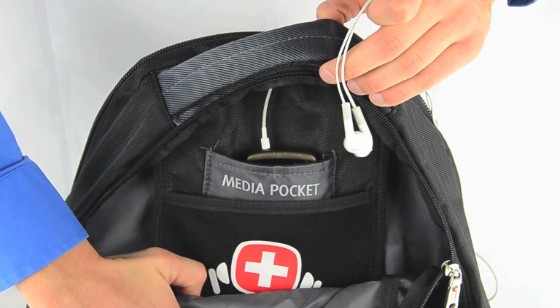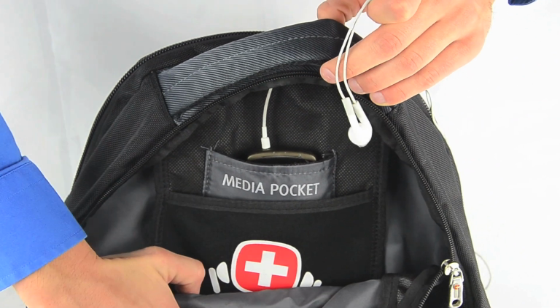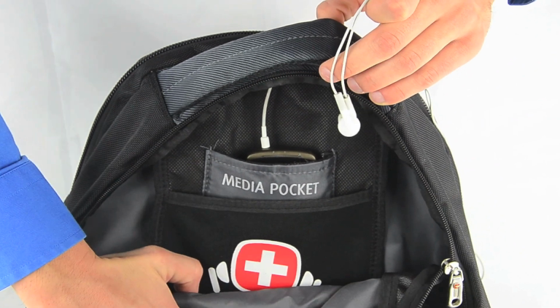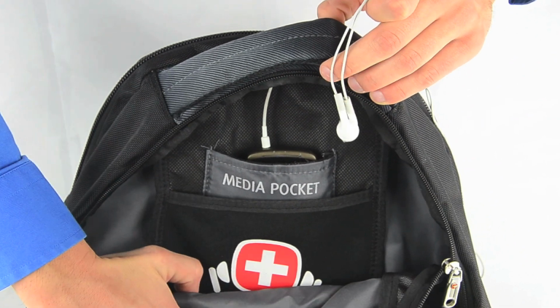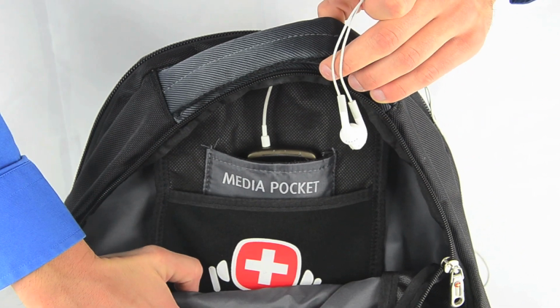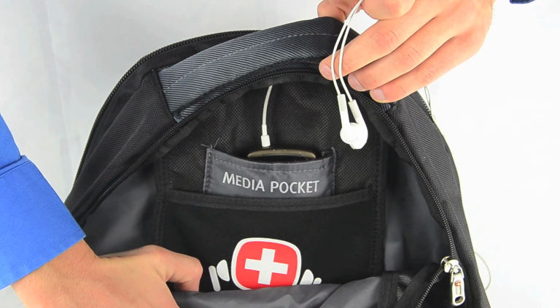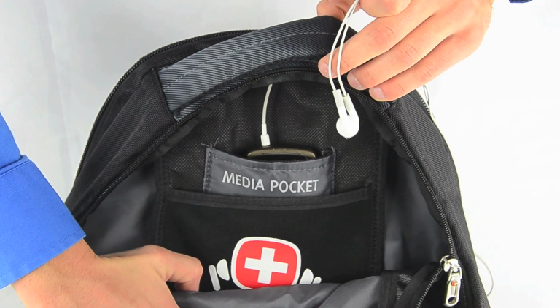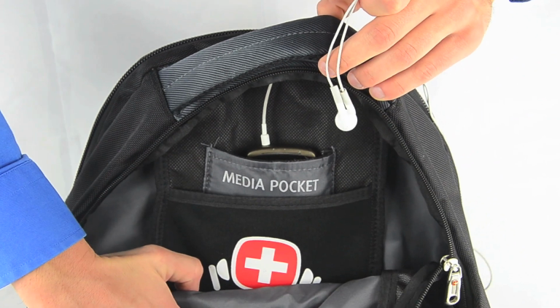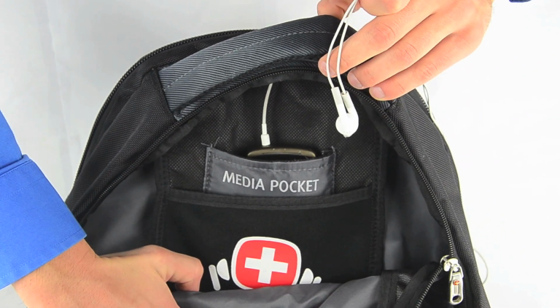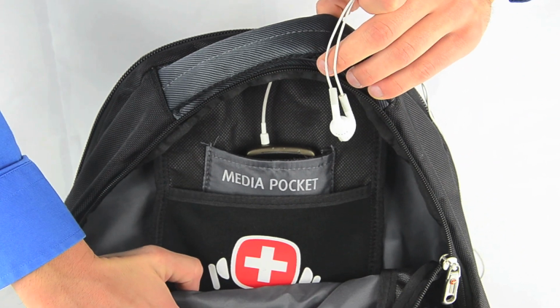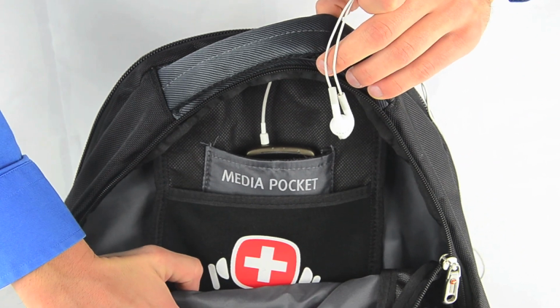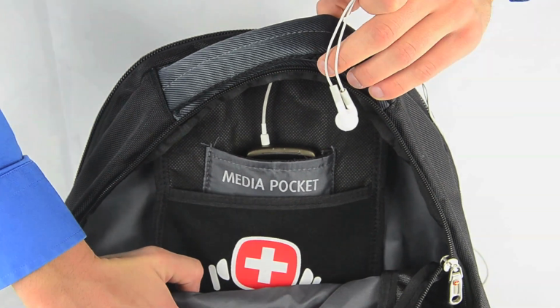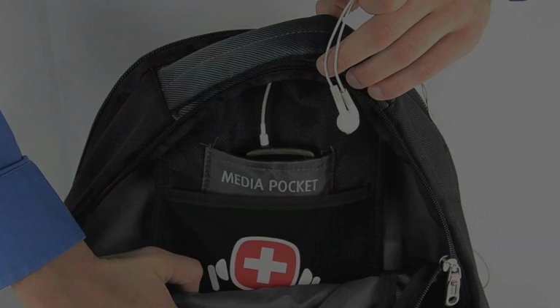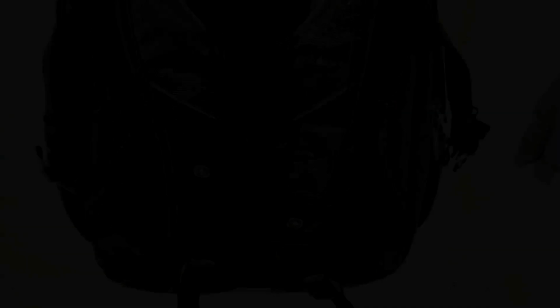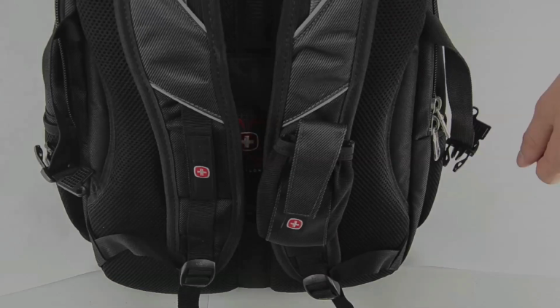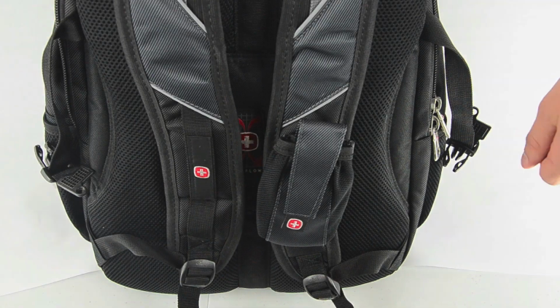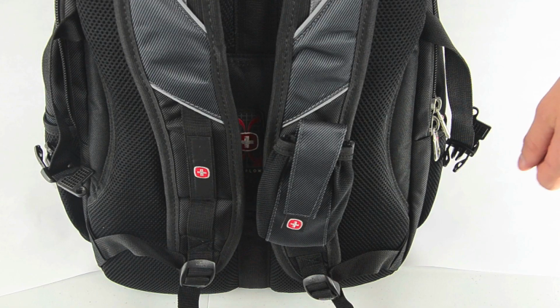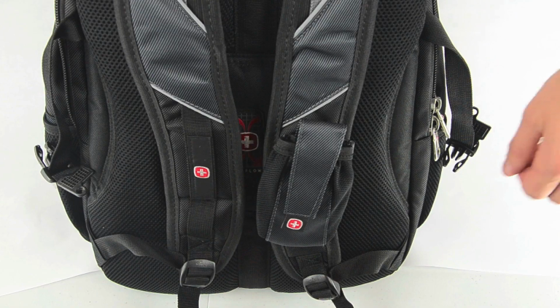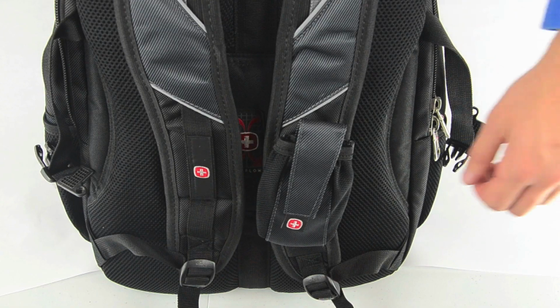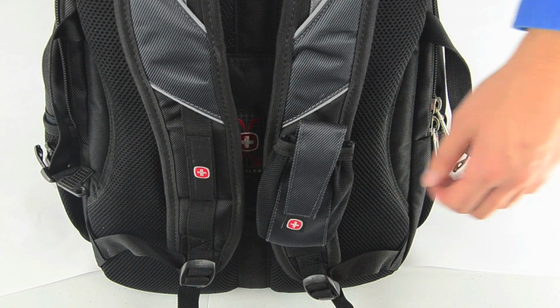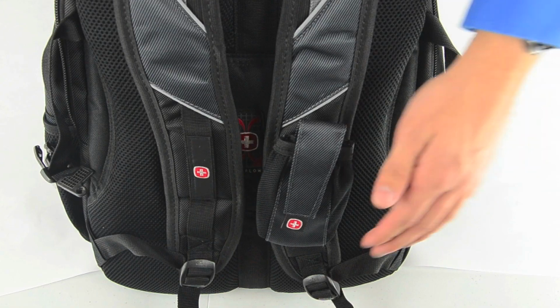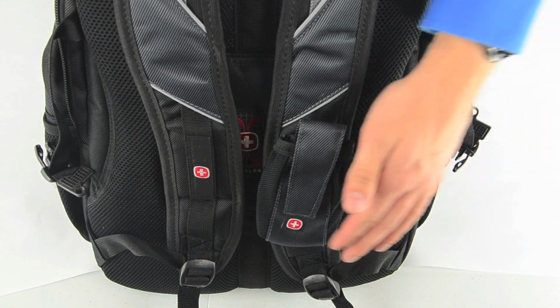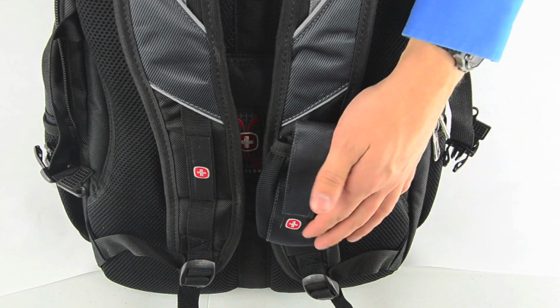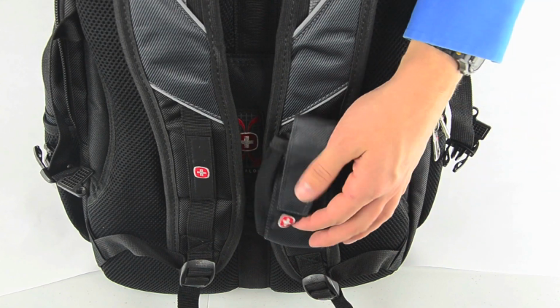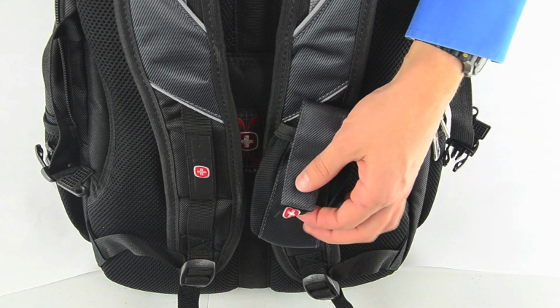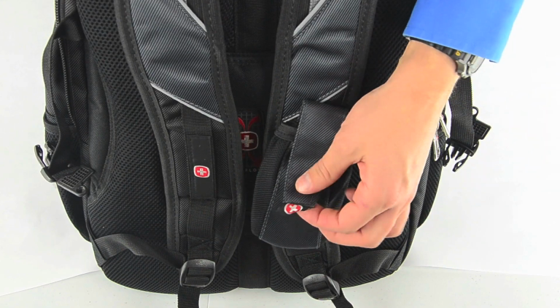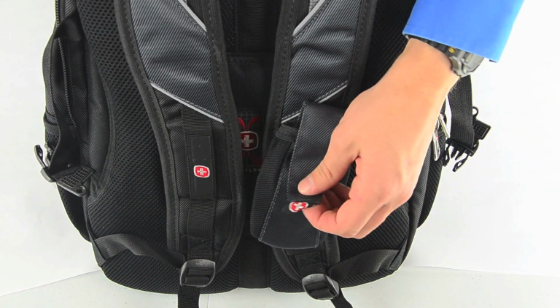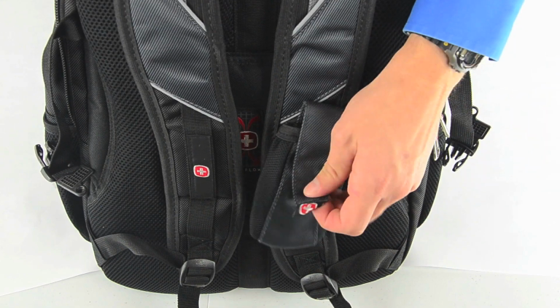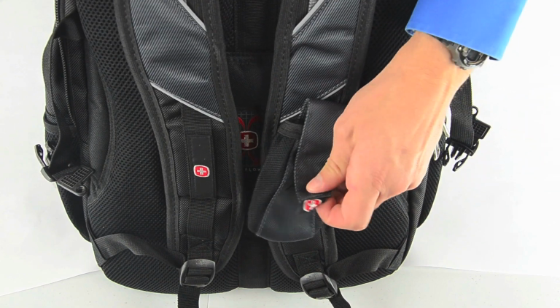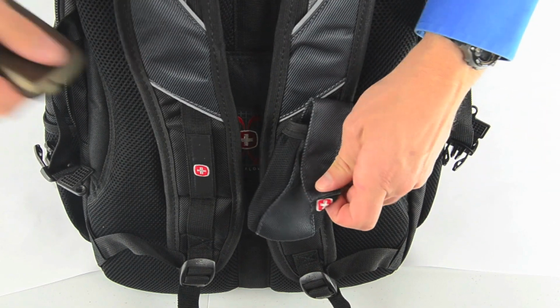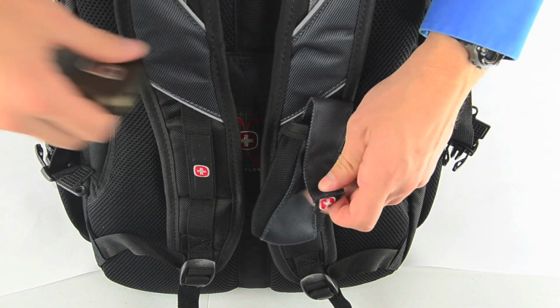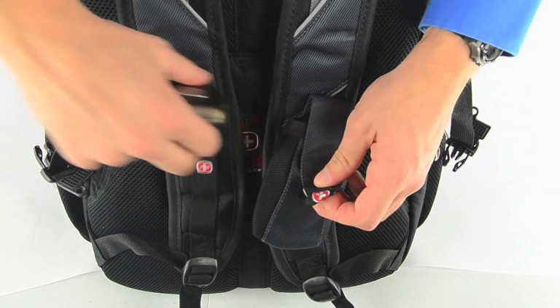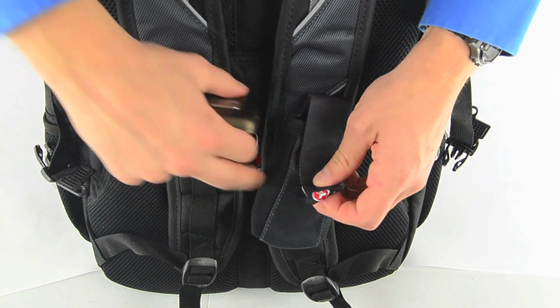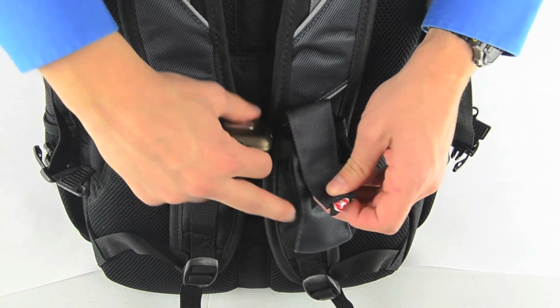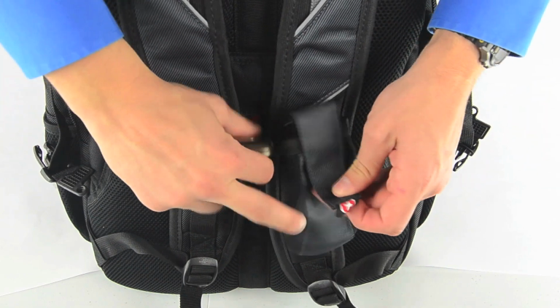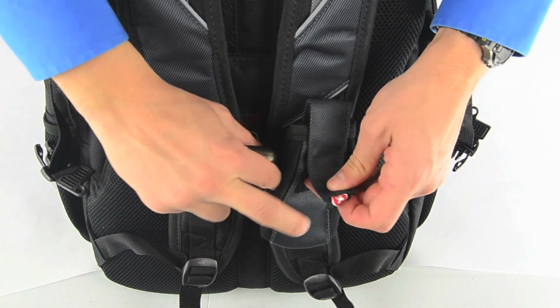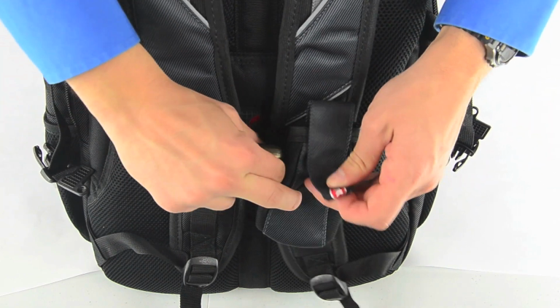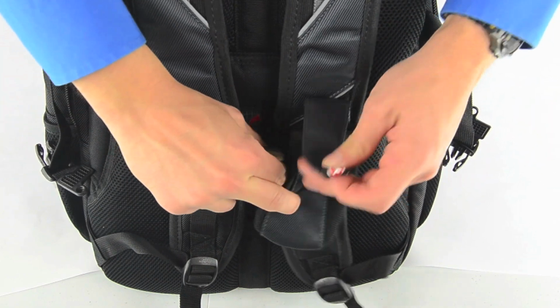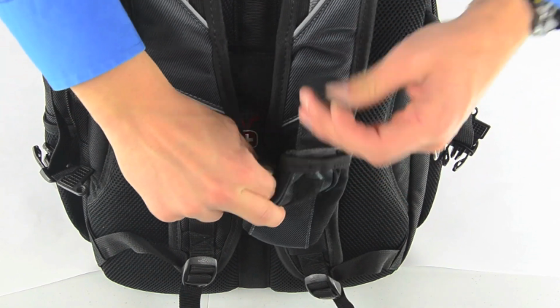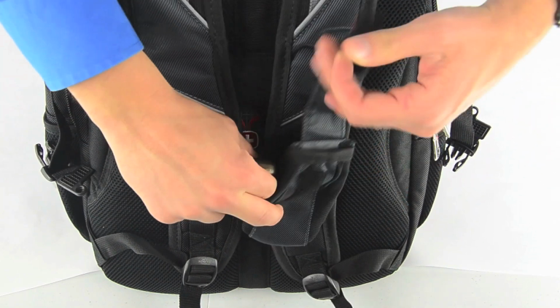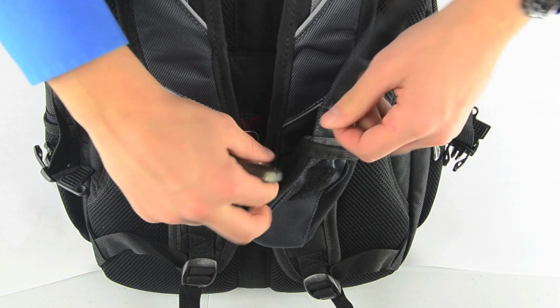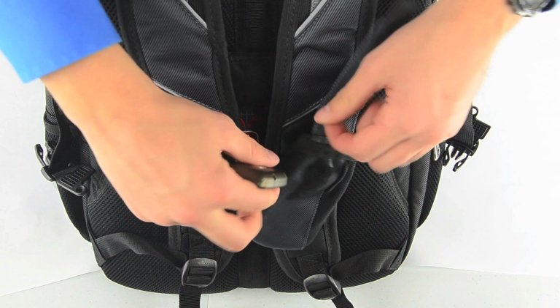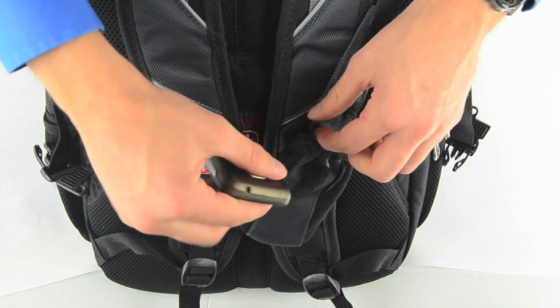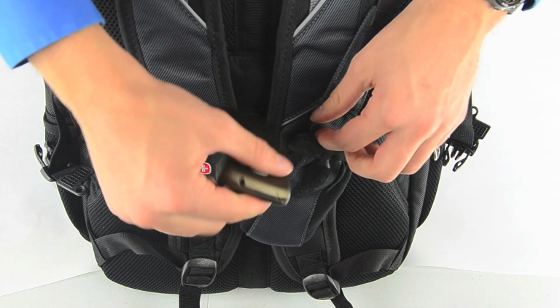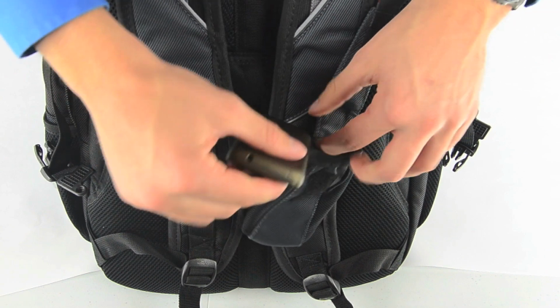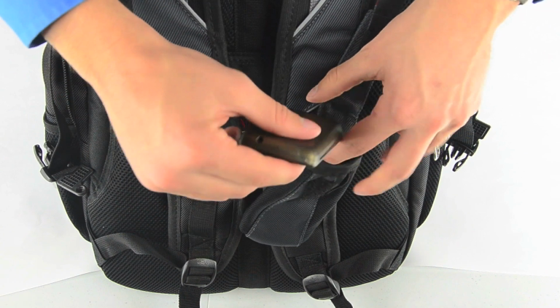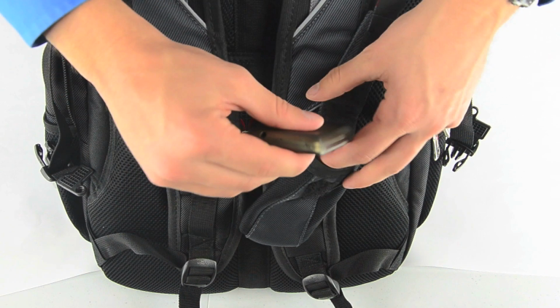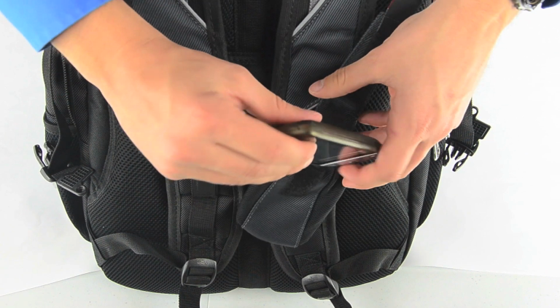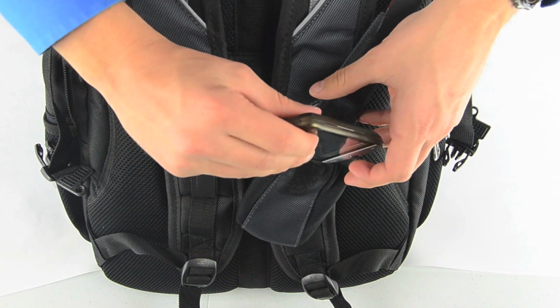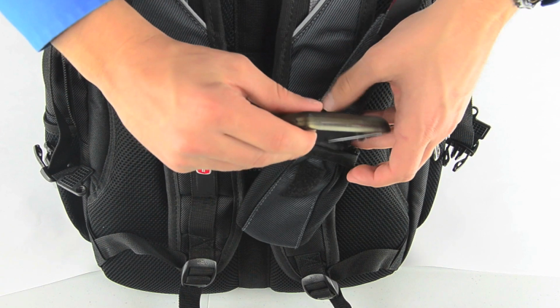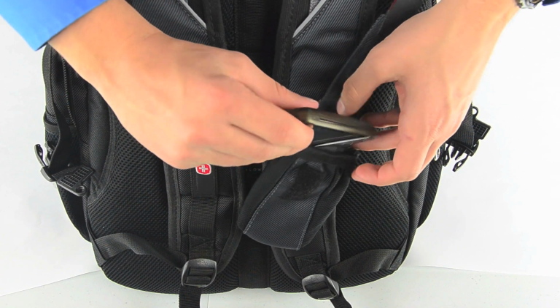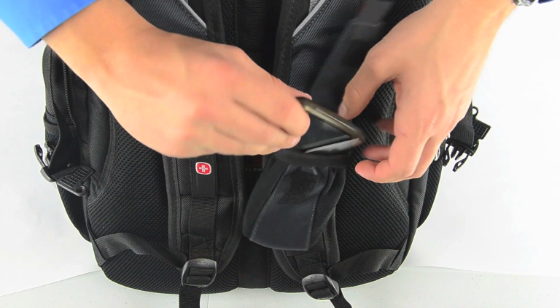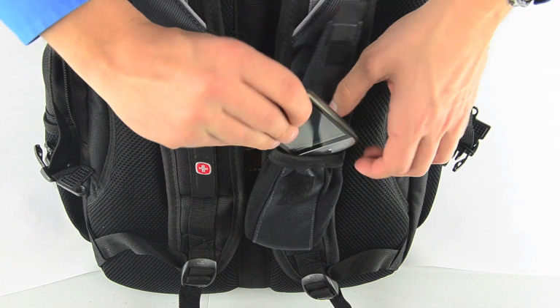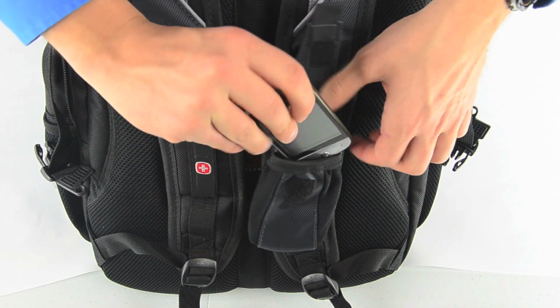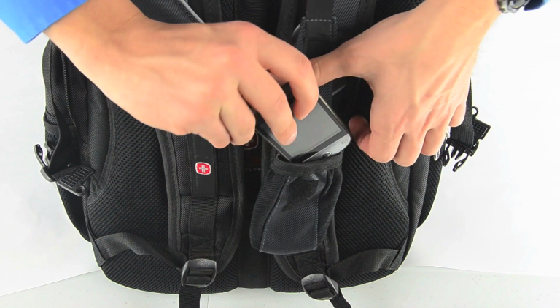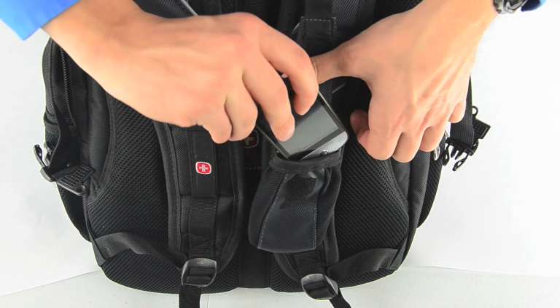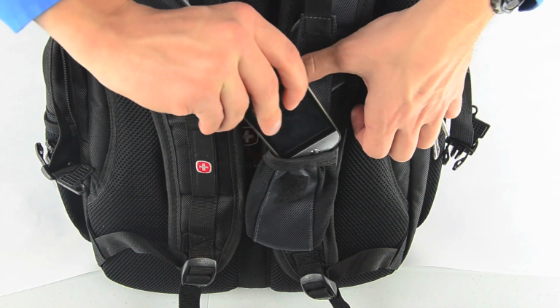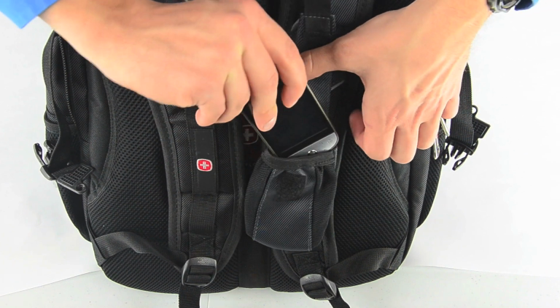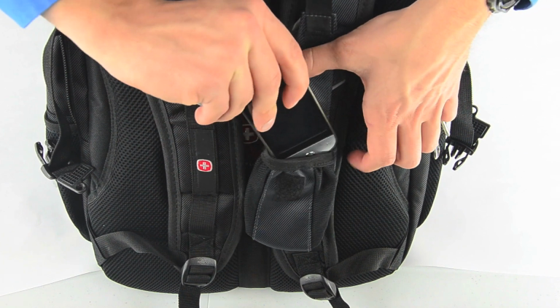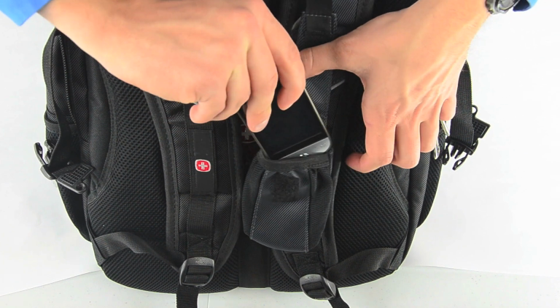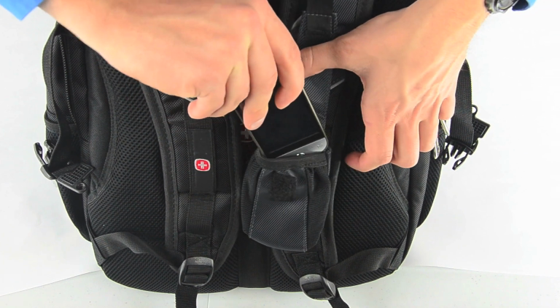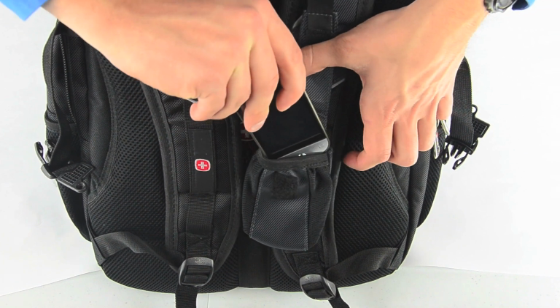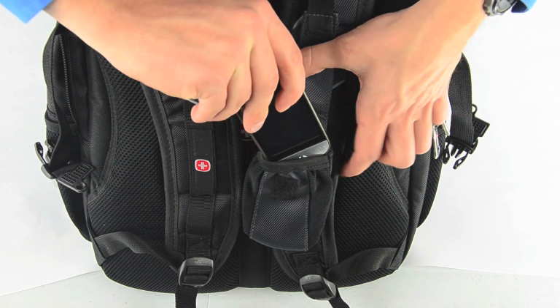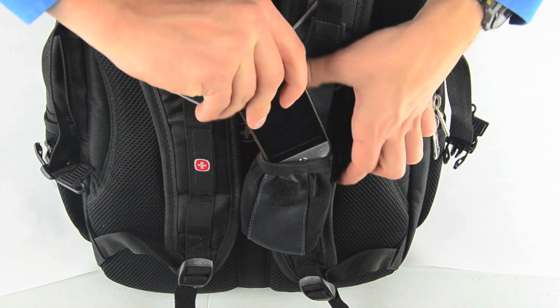The front zipper pocket is a great feature that contains a full organizational panel, useful for storing writing utensils, calculators, business cards, and other items.